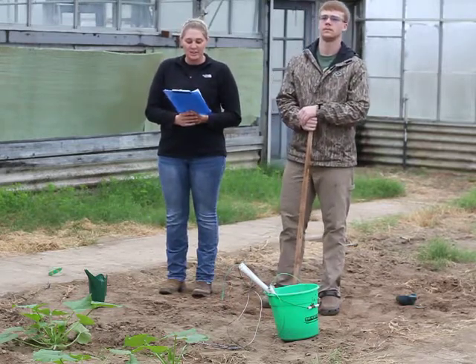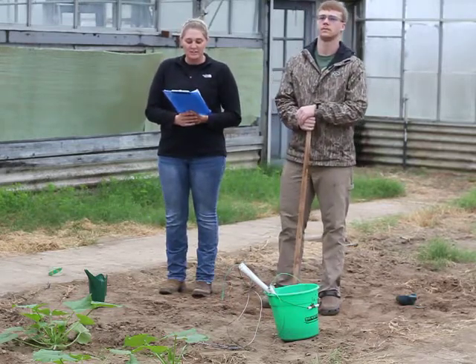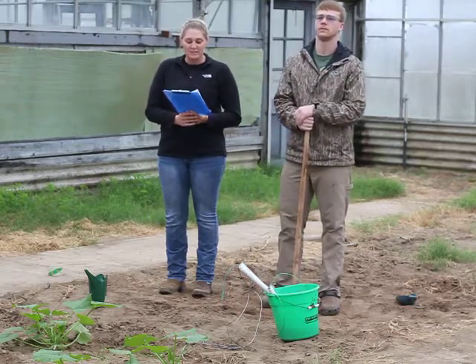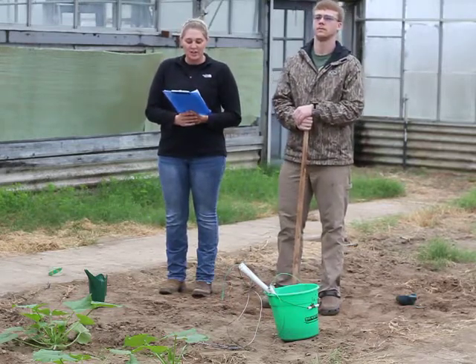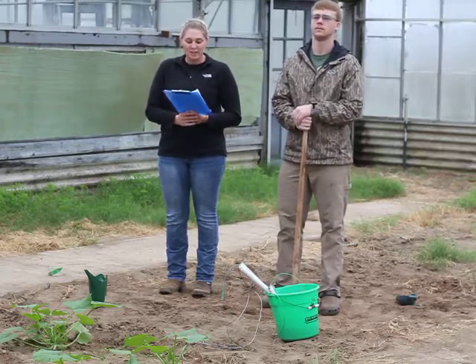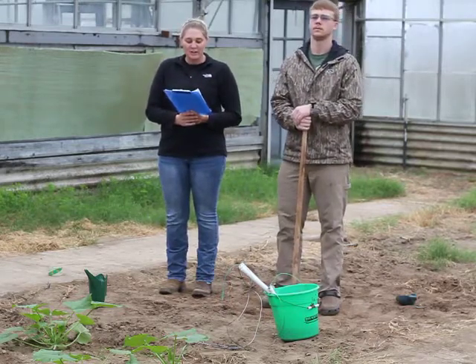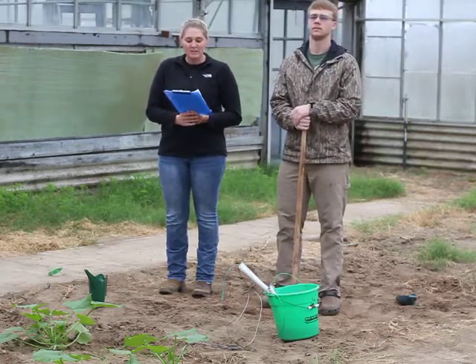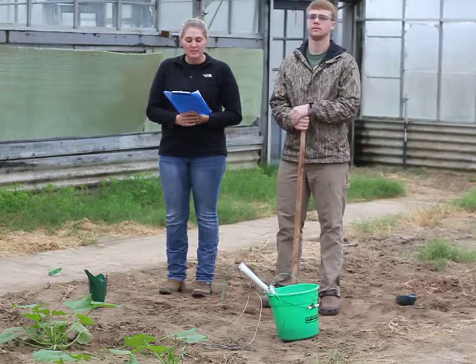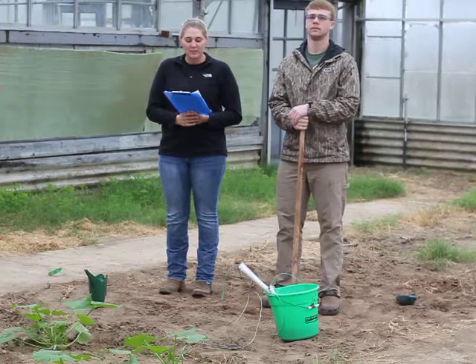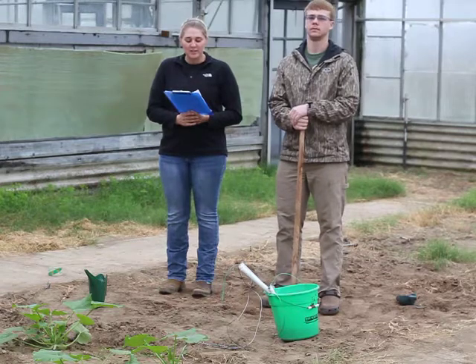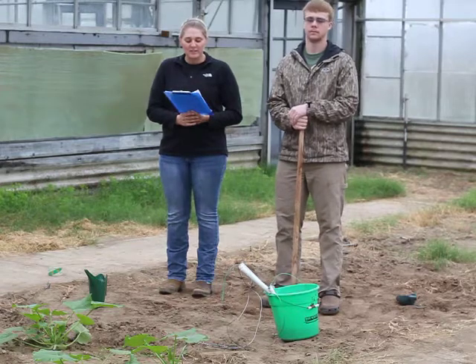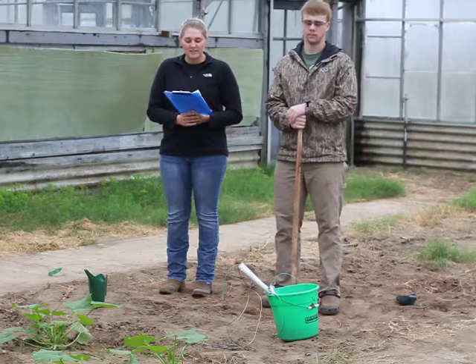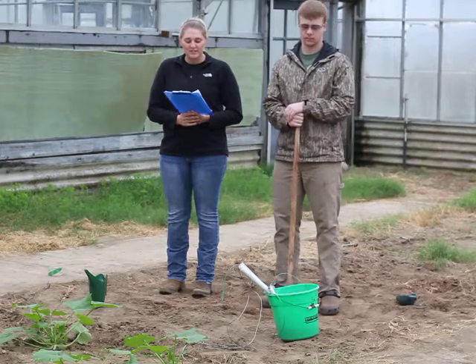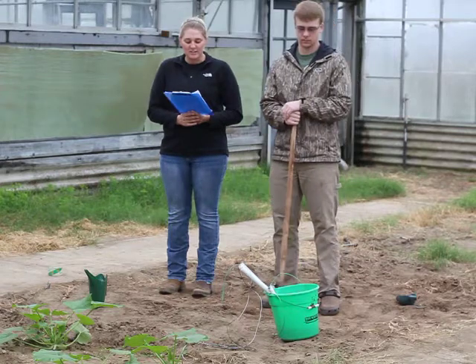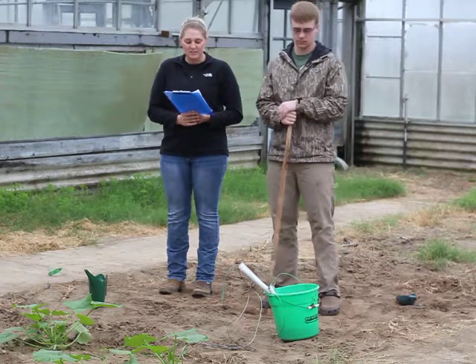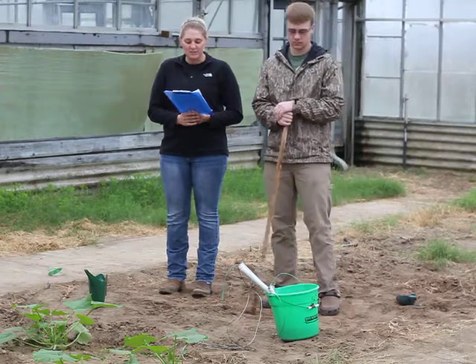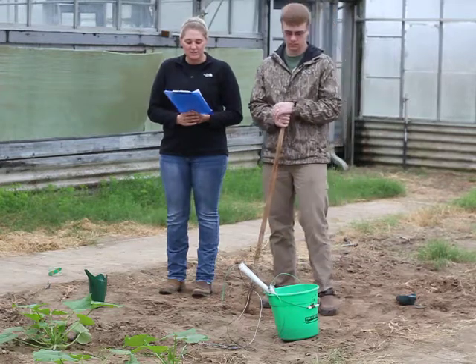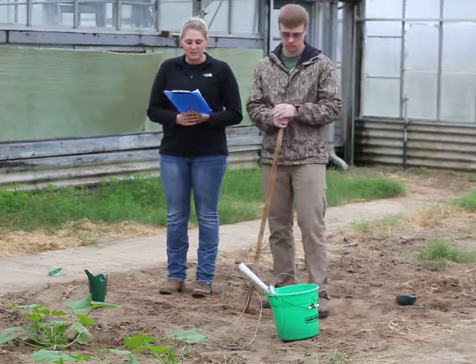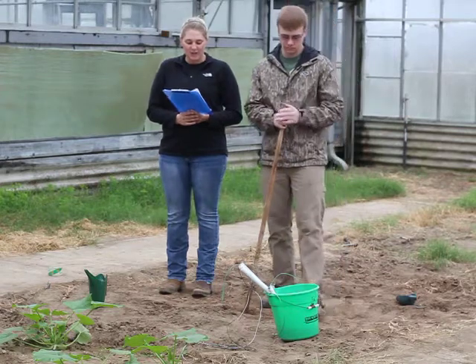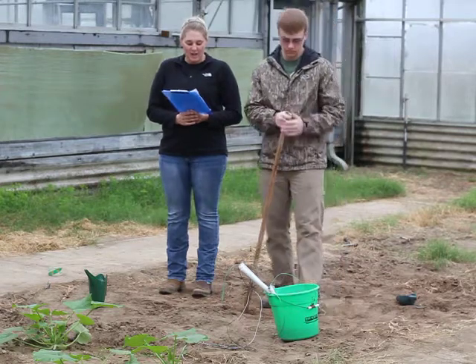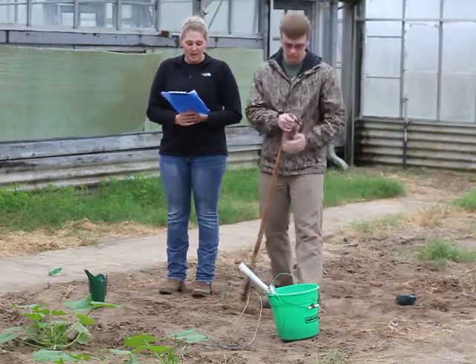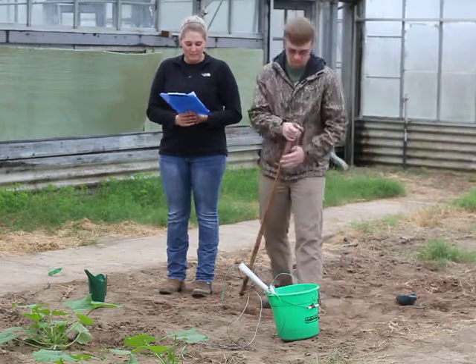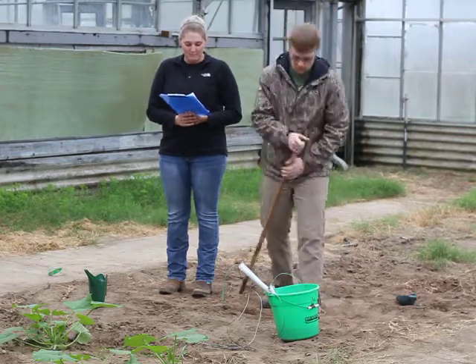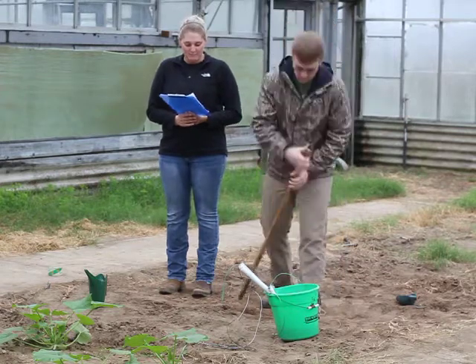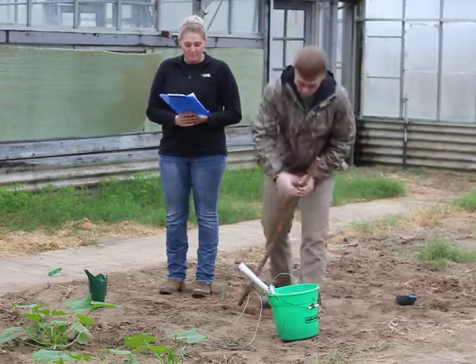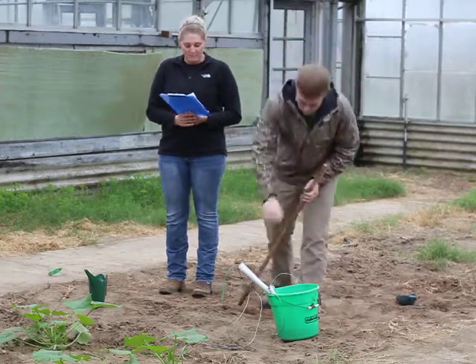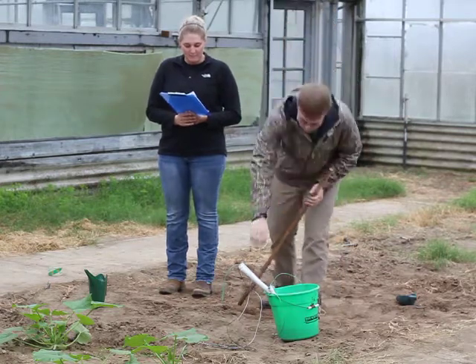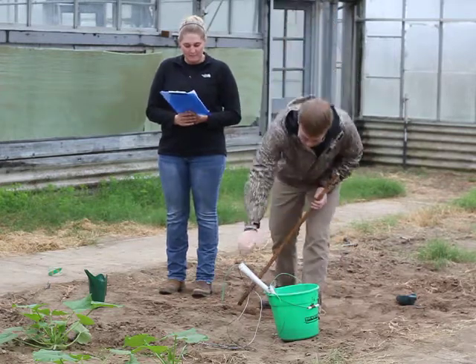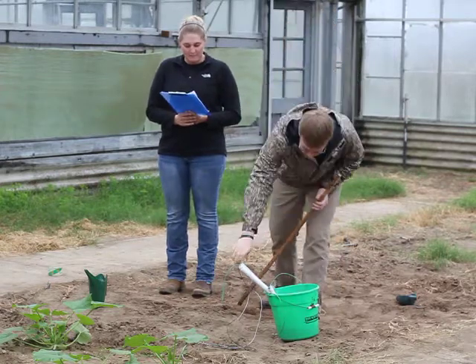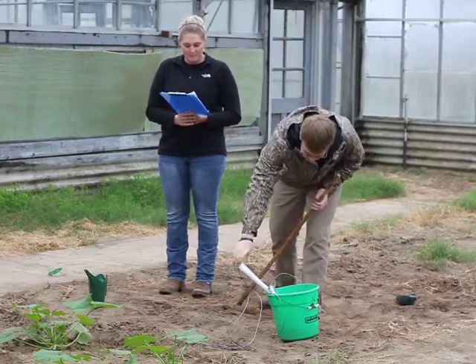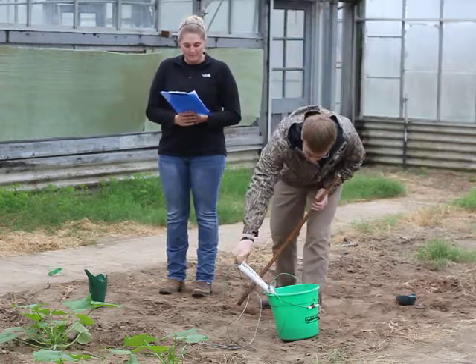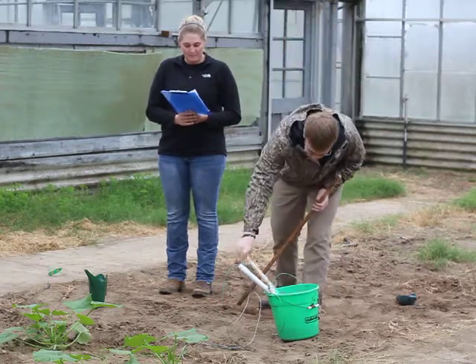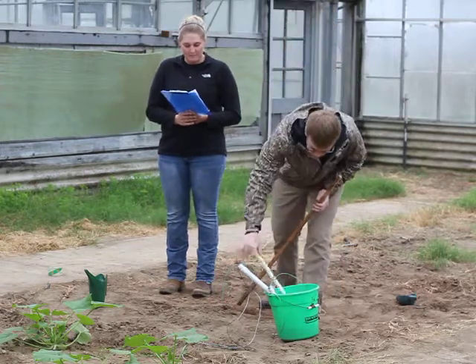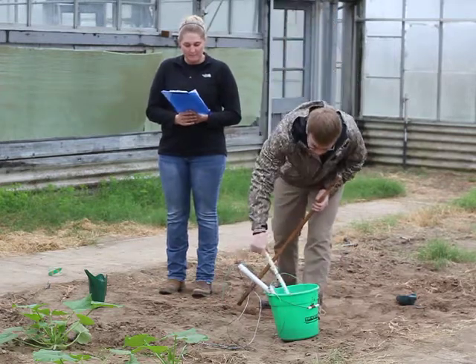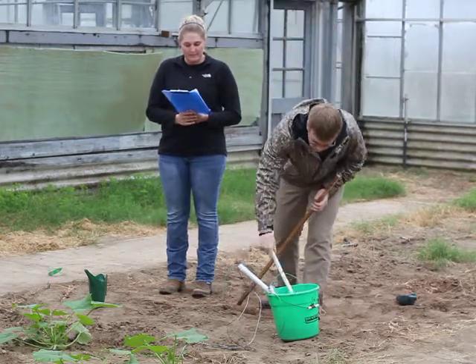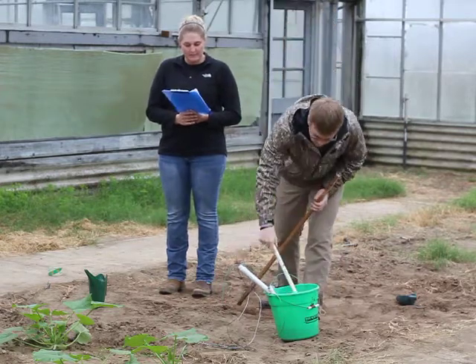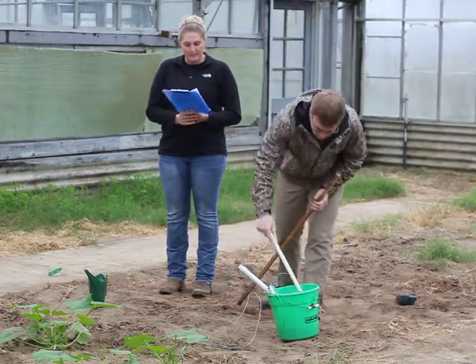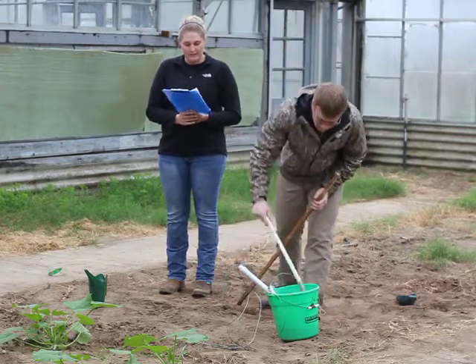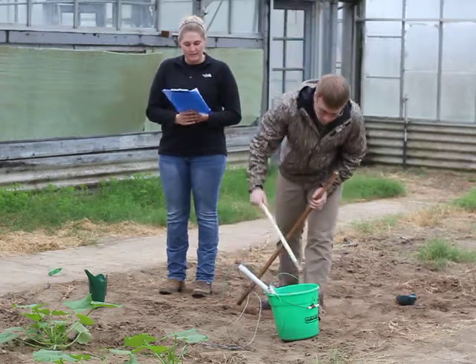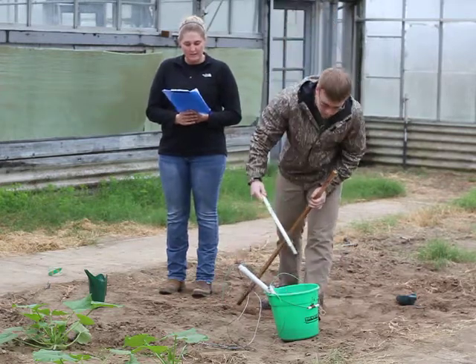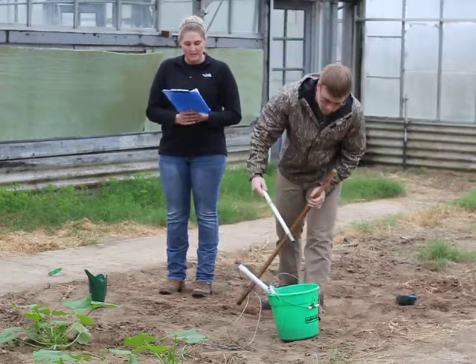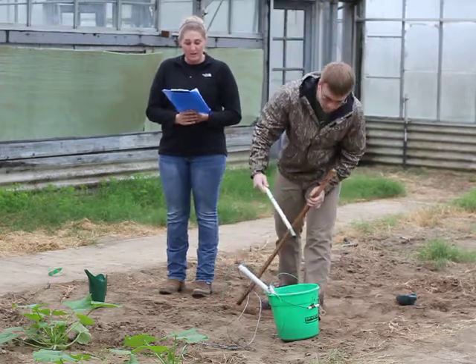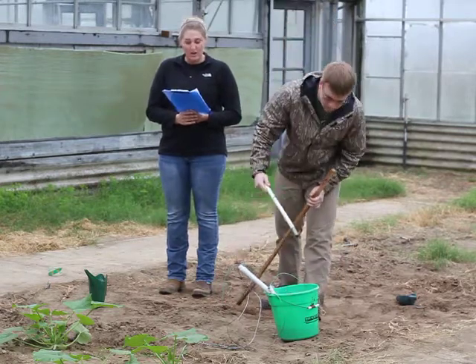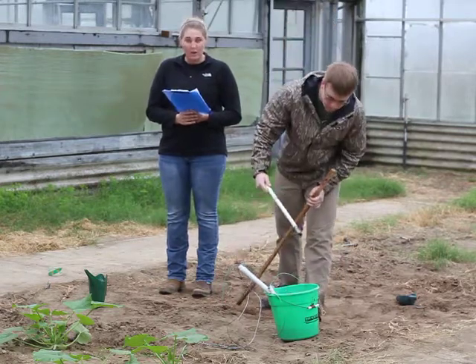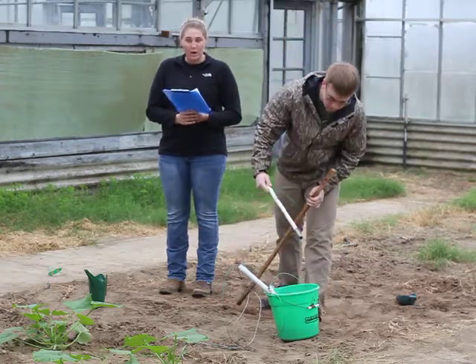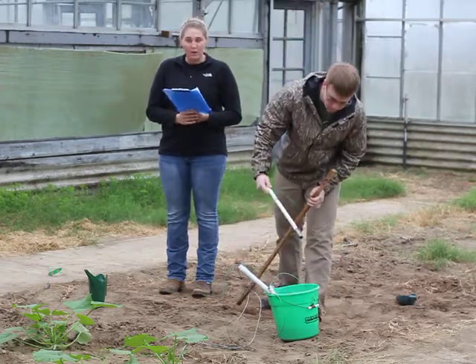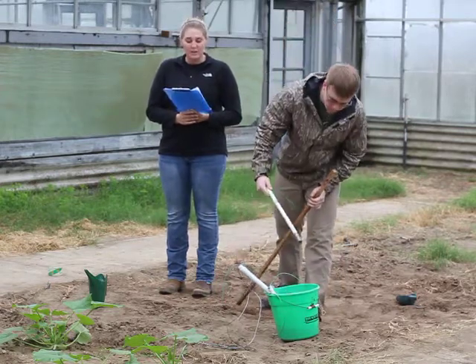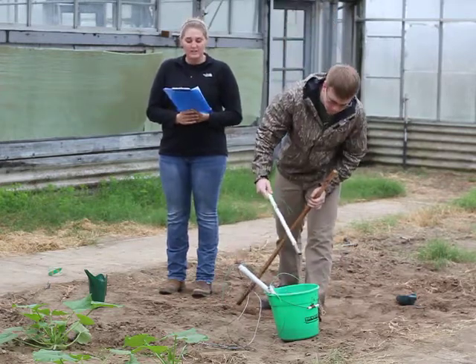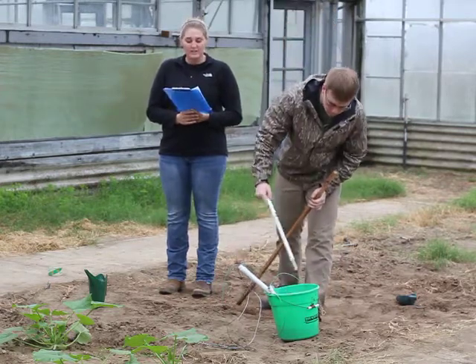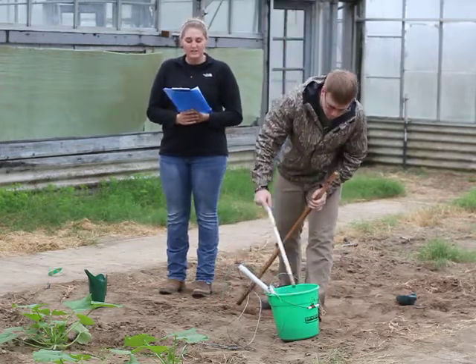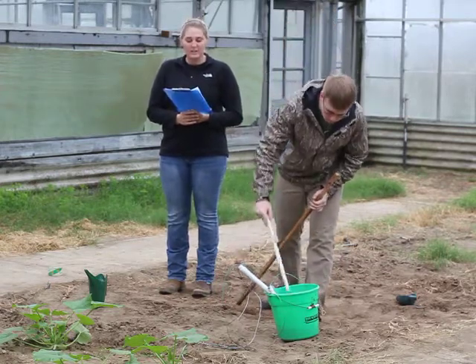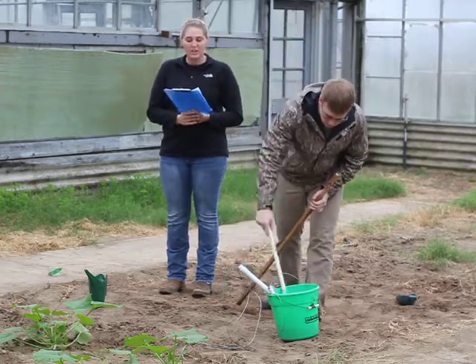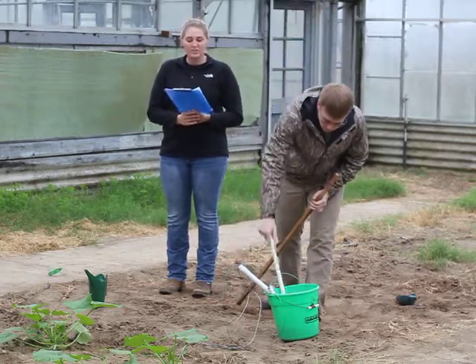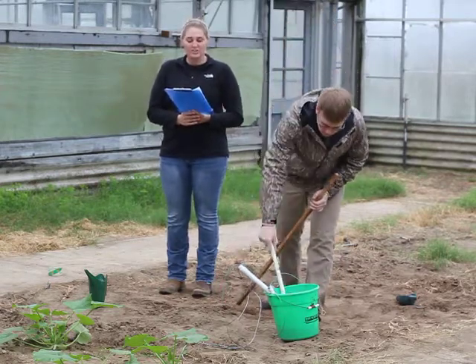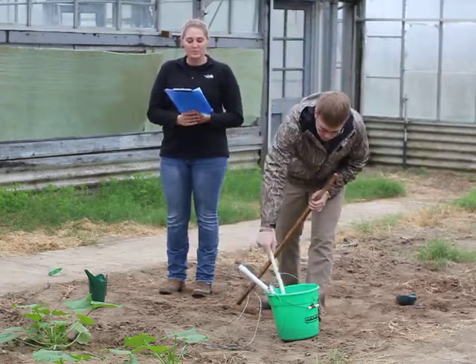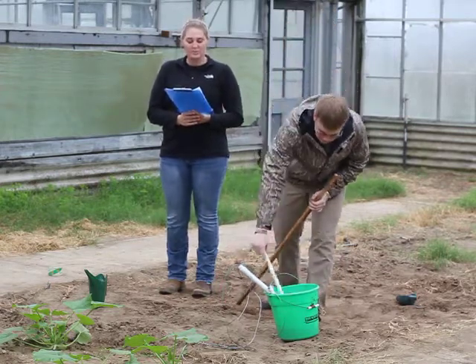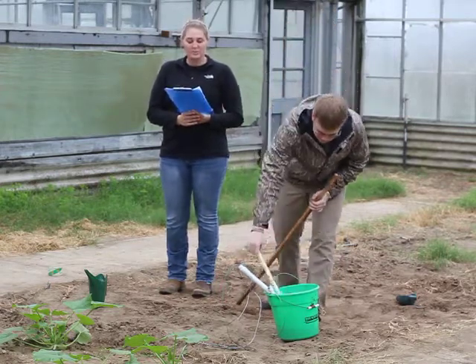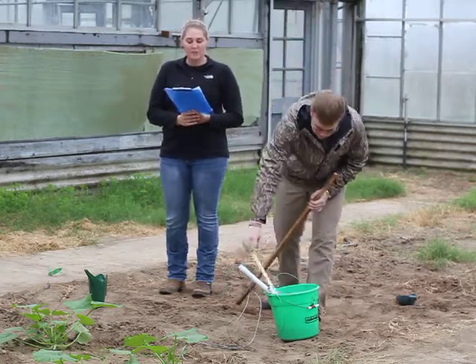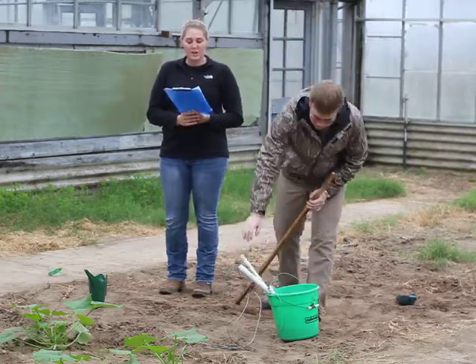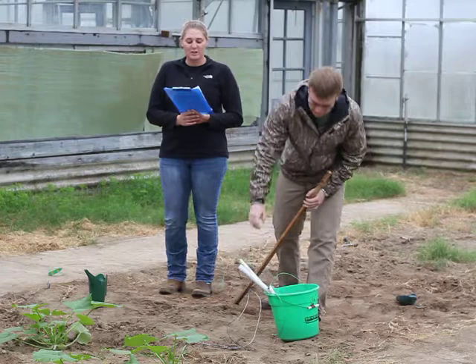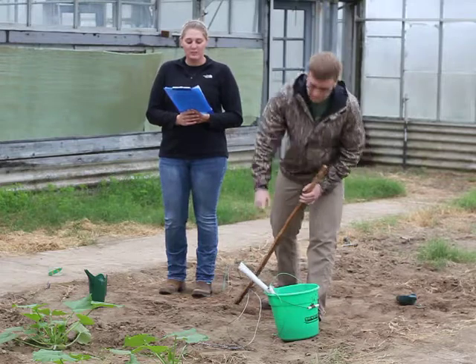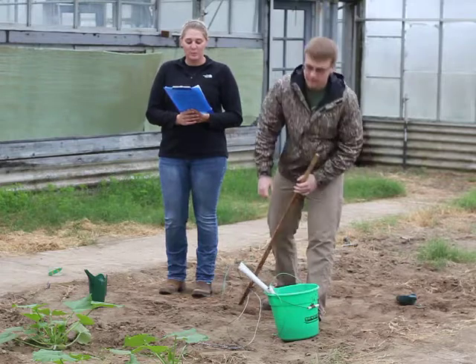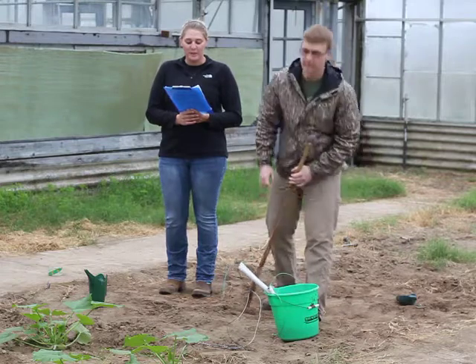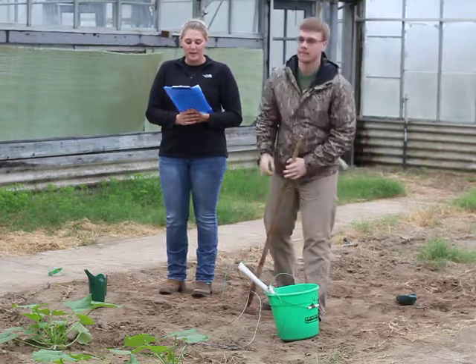Start by soaking the sensors overnight. Always install gypsum blocks wet.